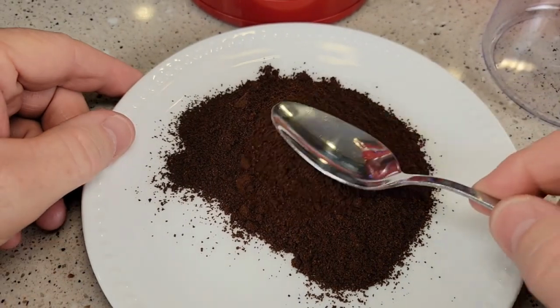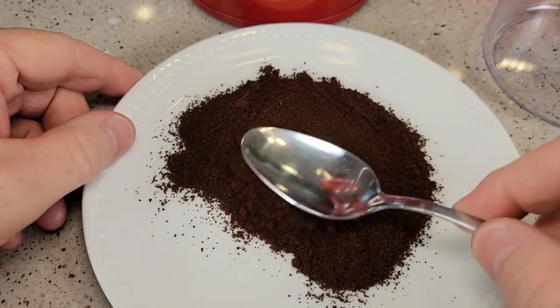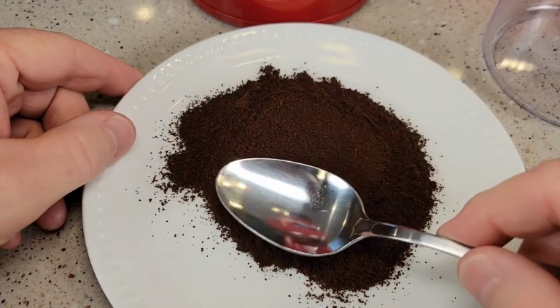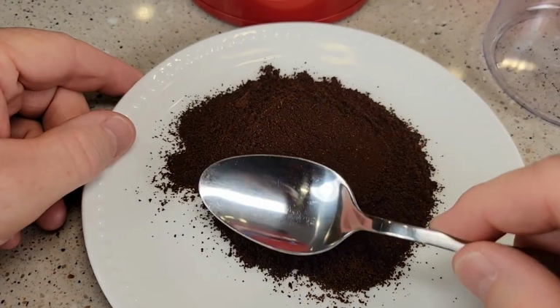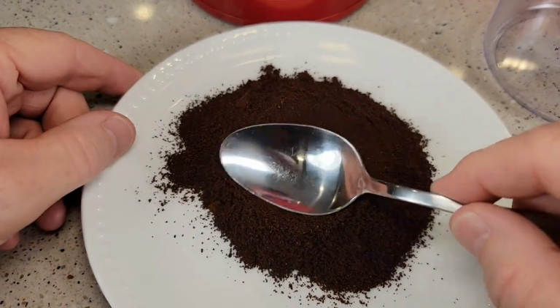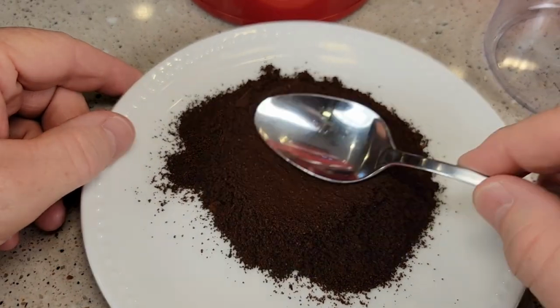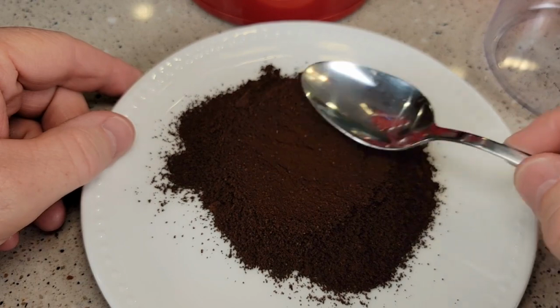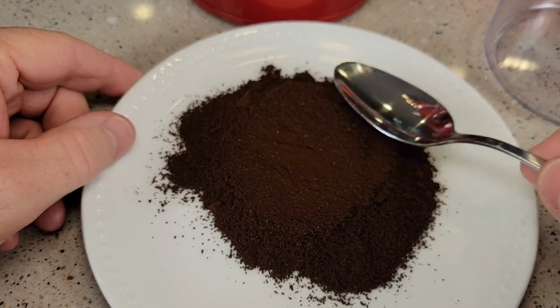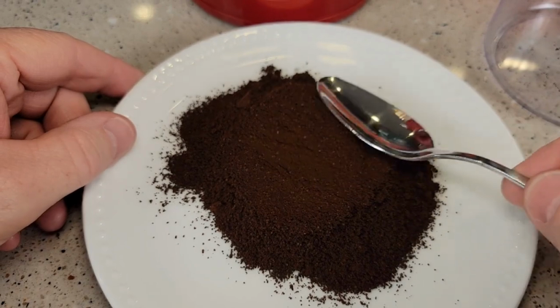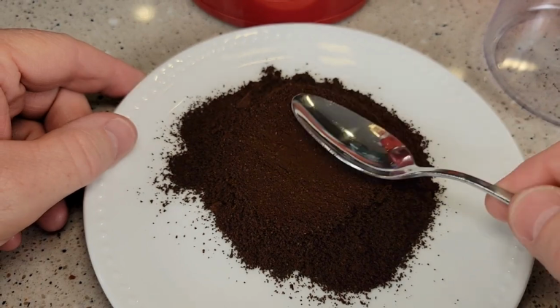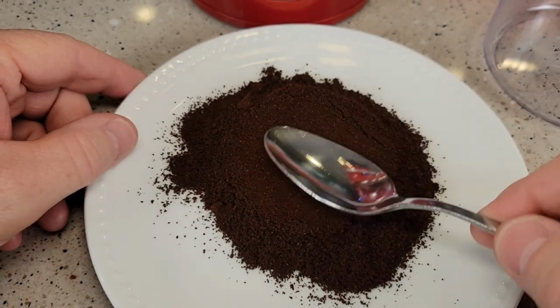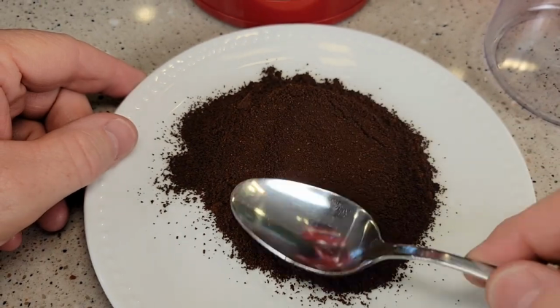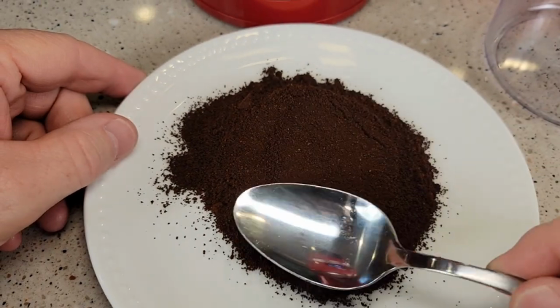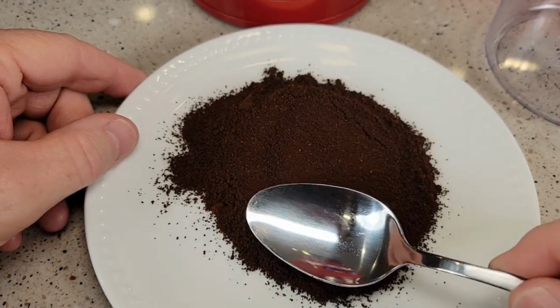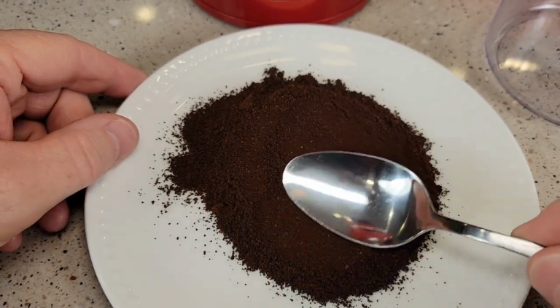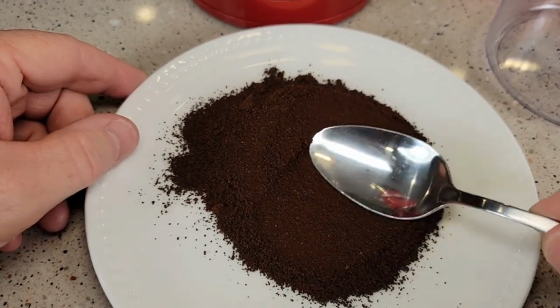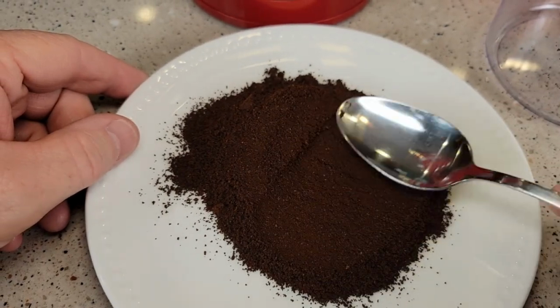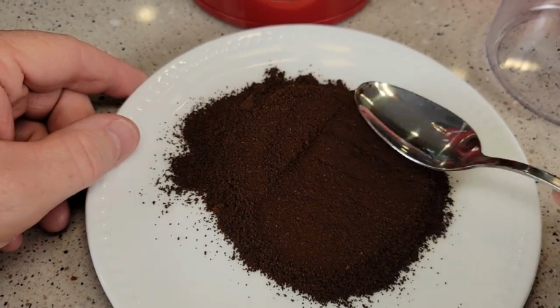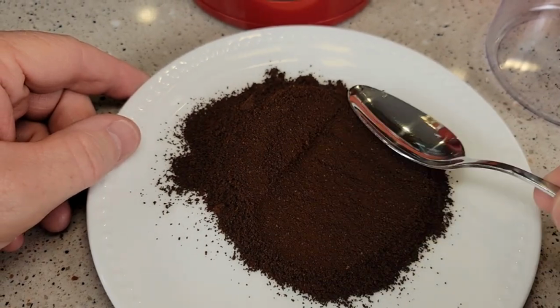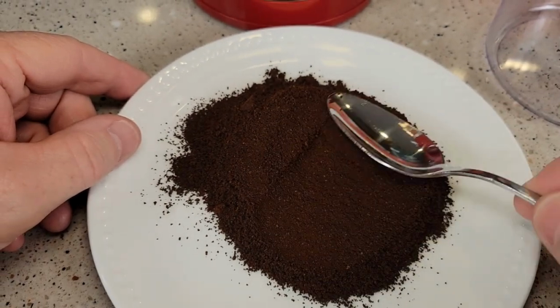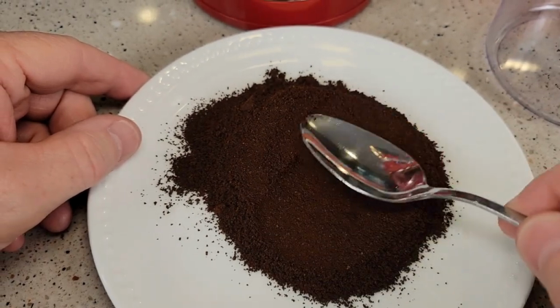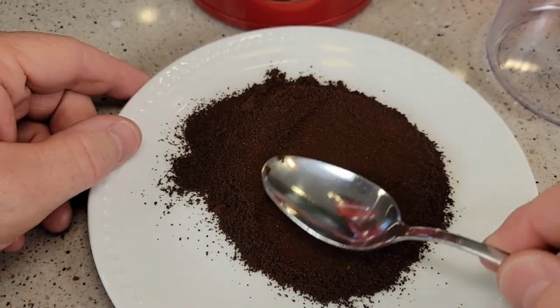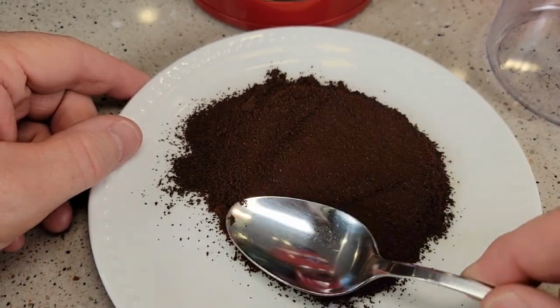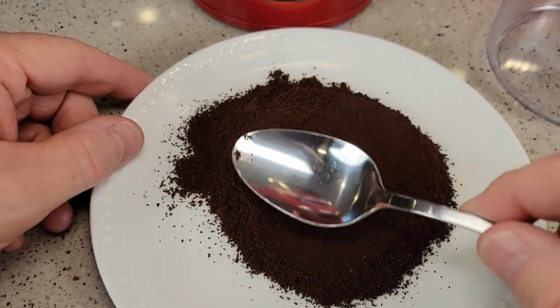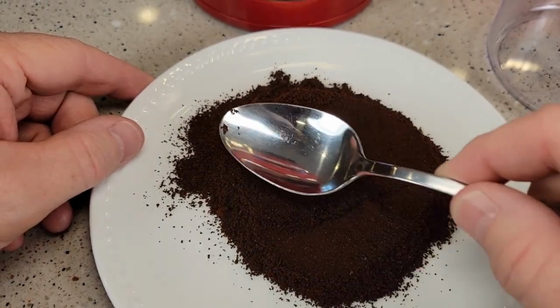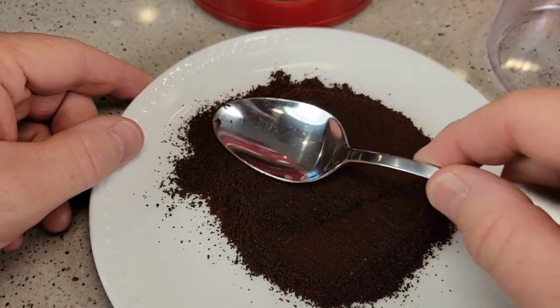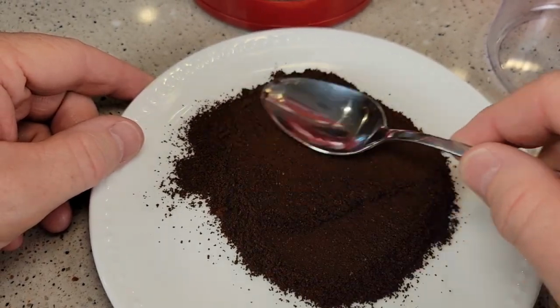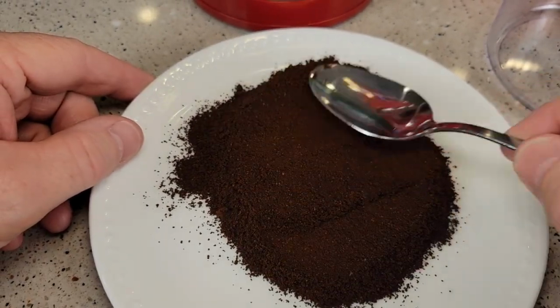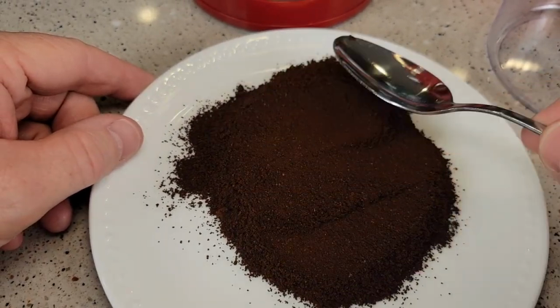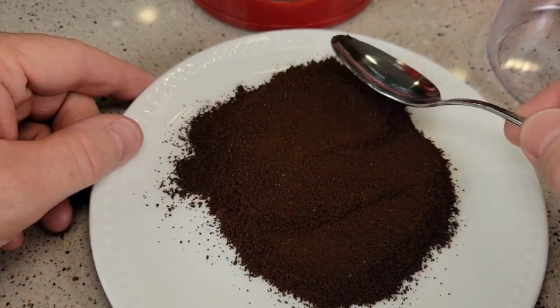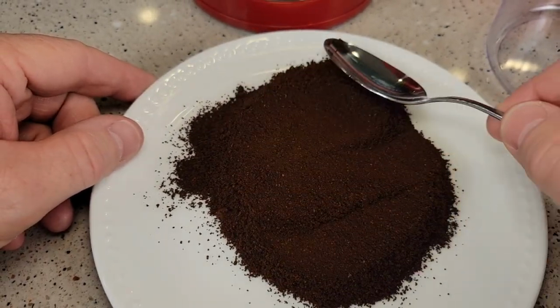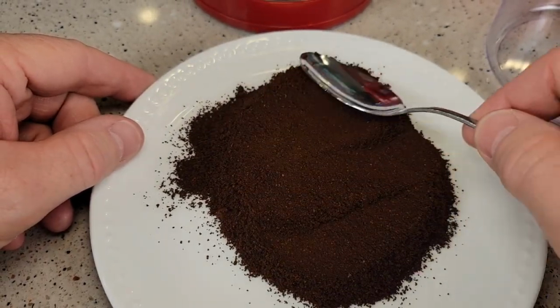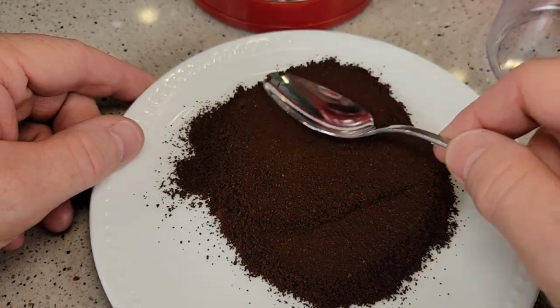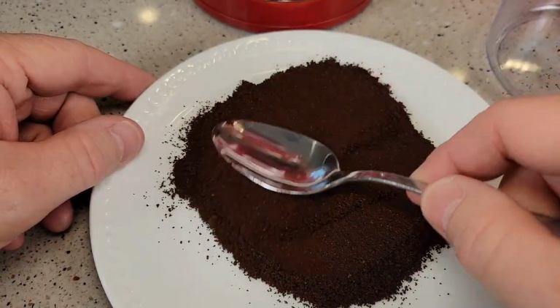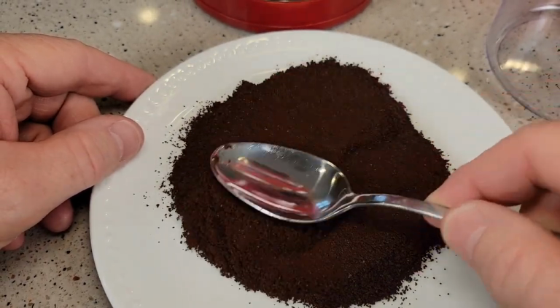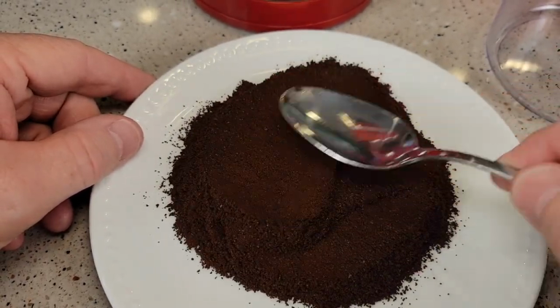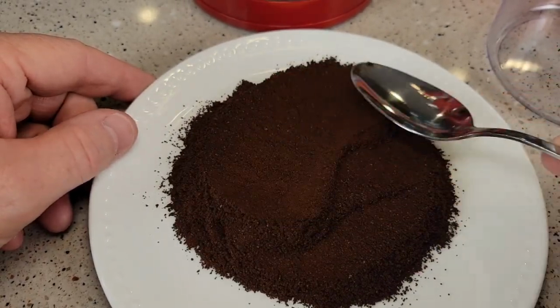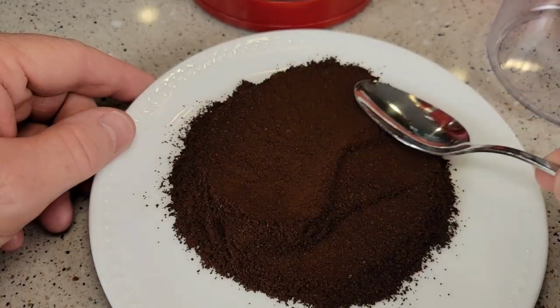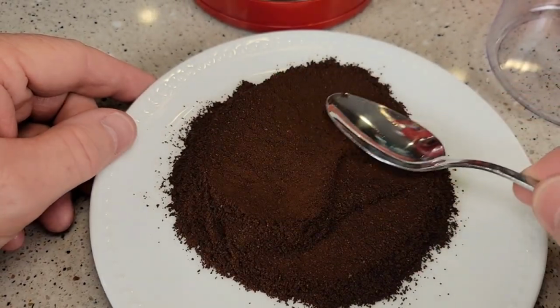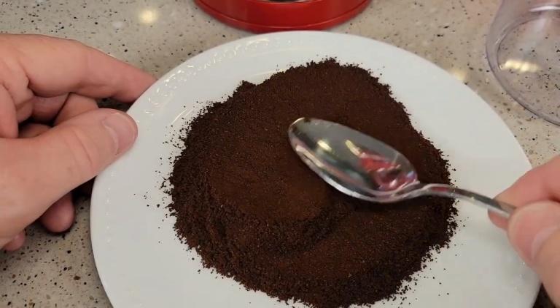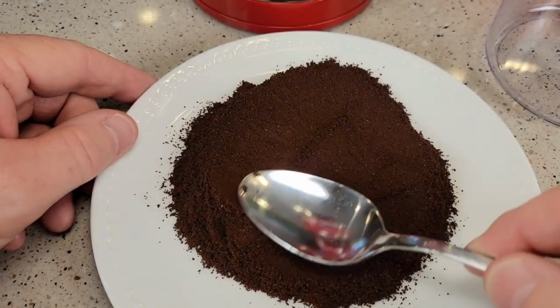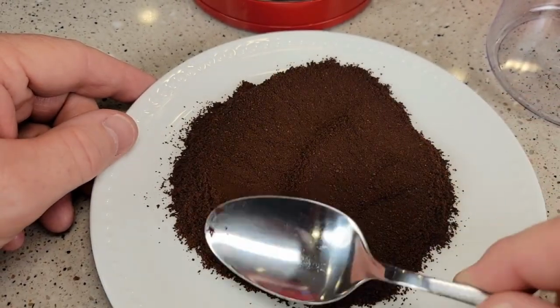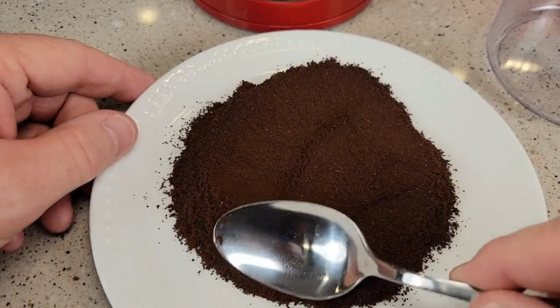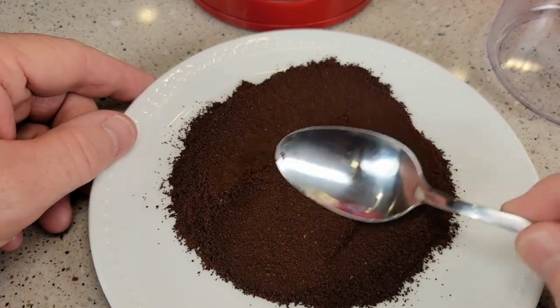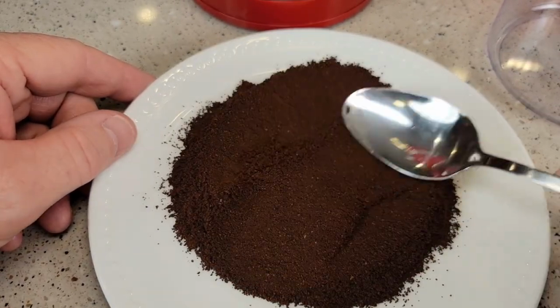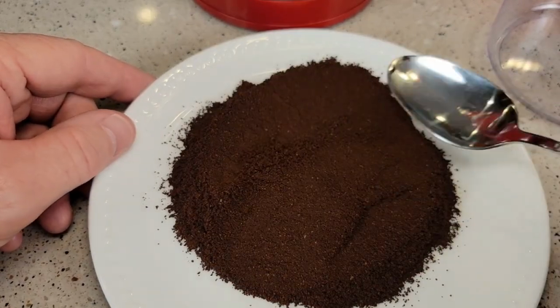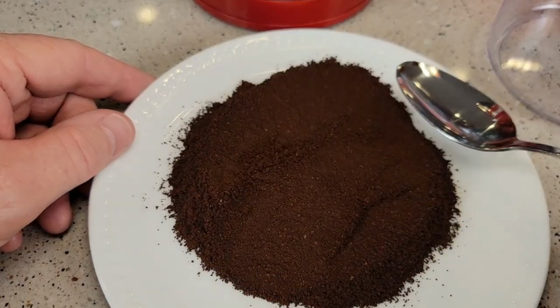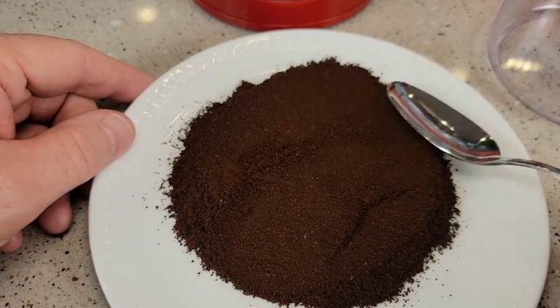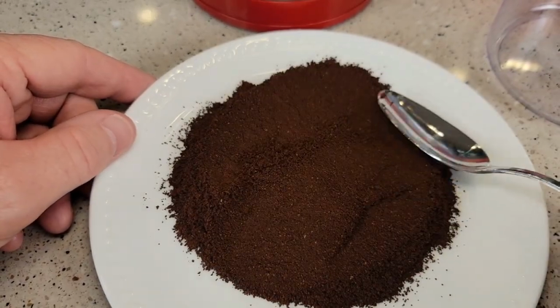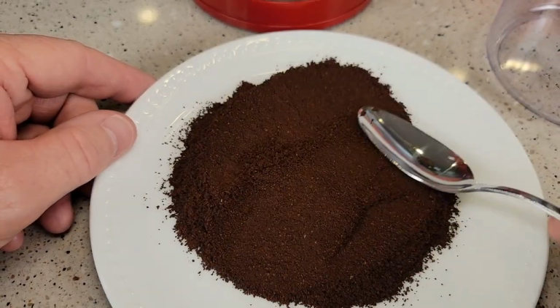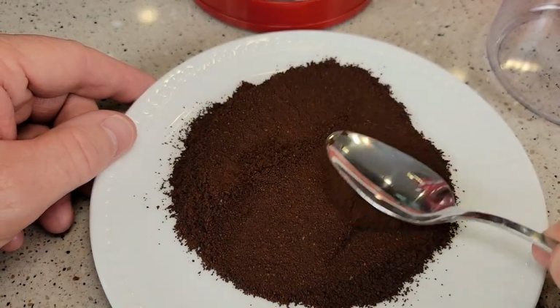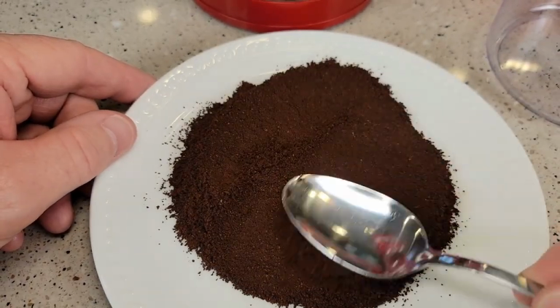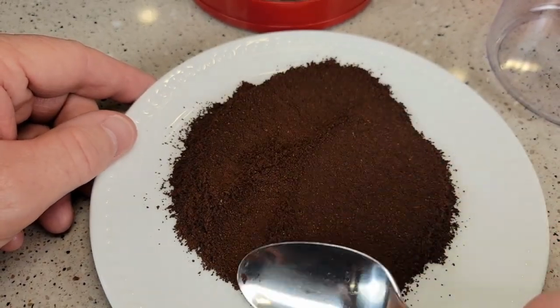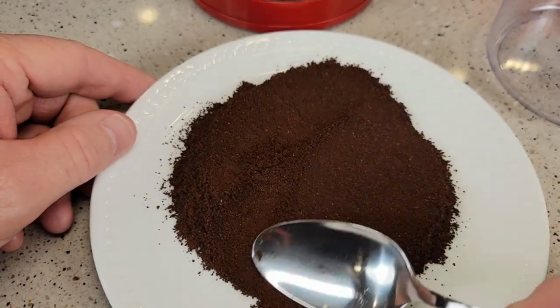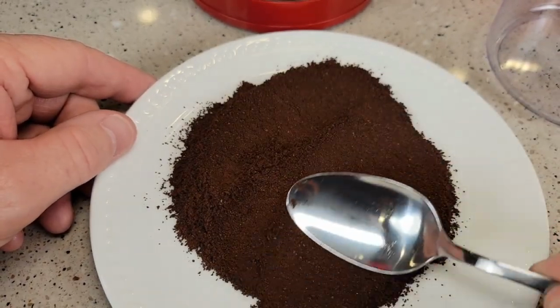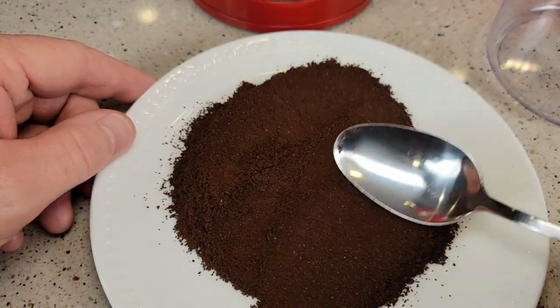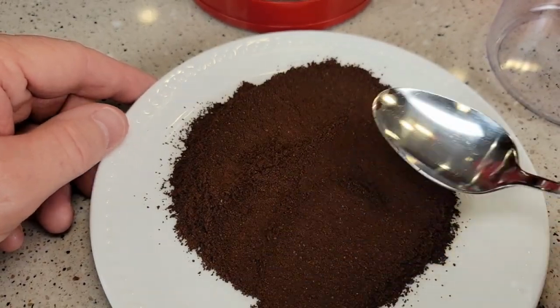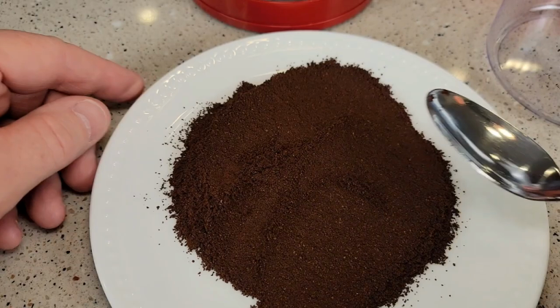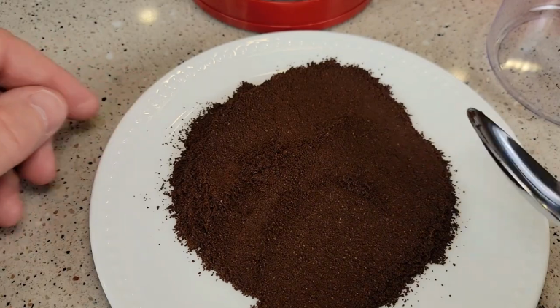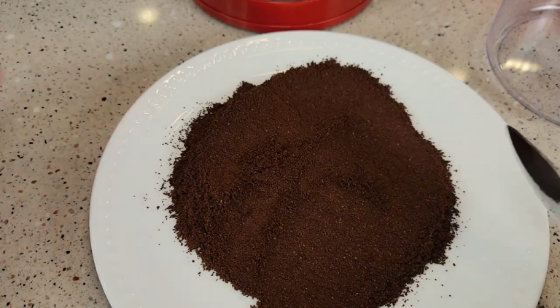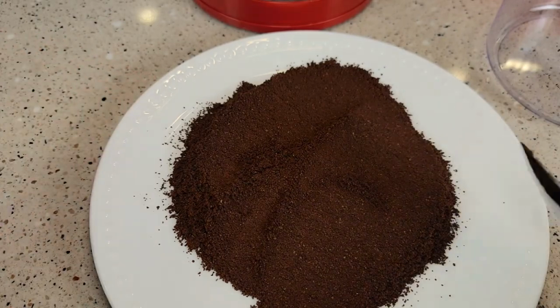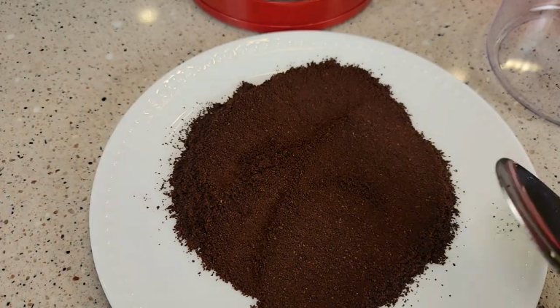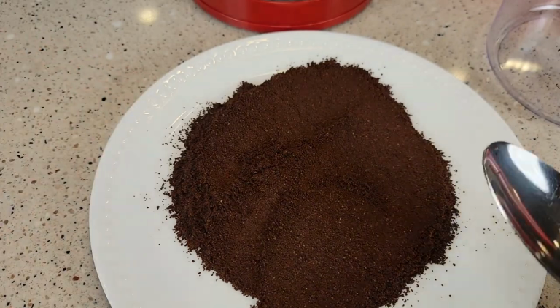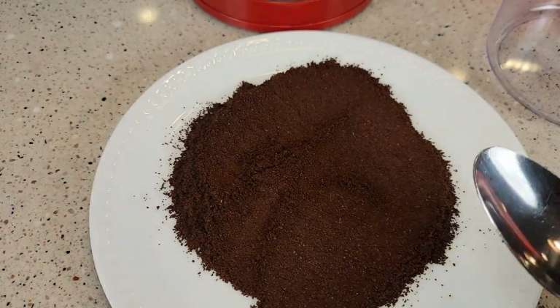Here's that medium grind. It's kind of fine — I might go a little coarser — but it's all really nice and even.